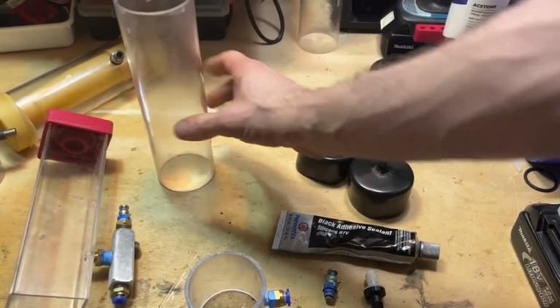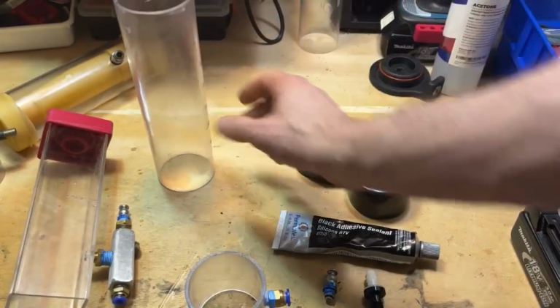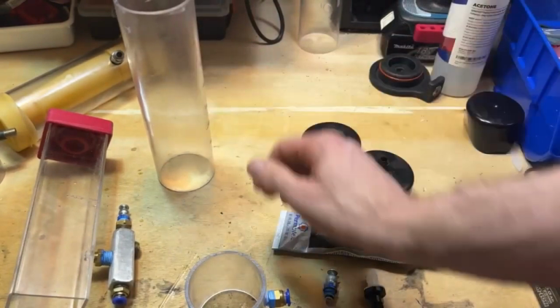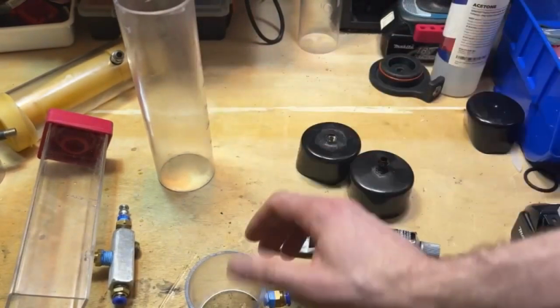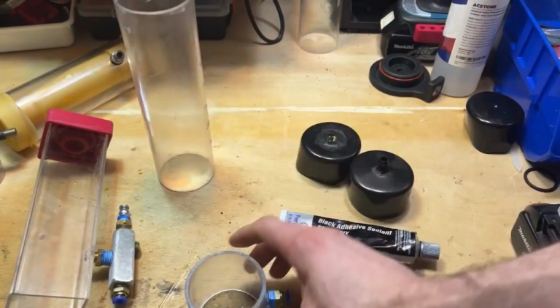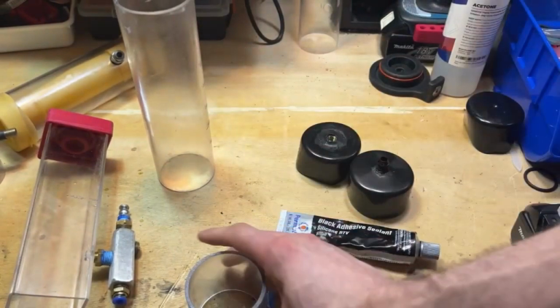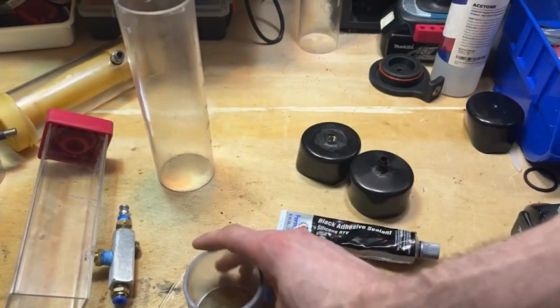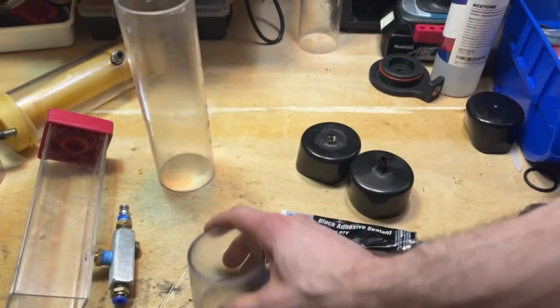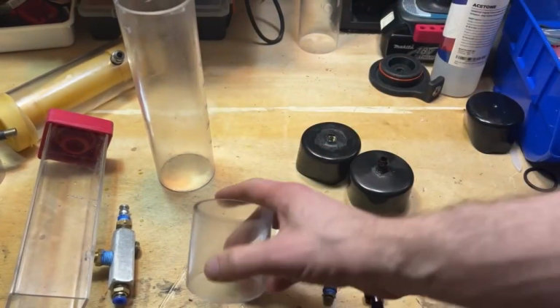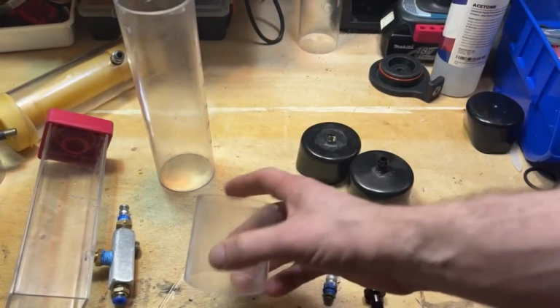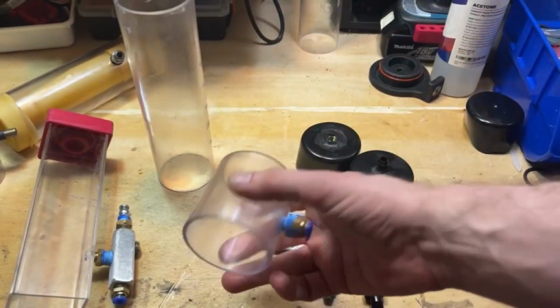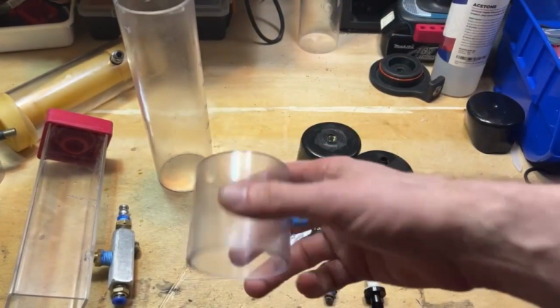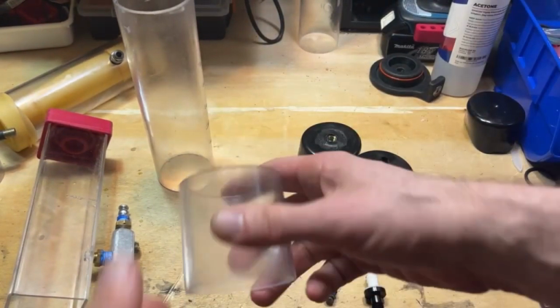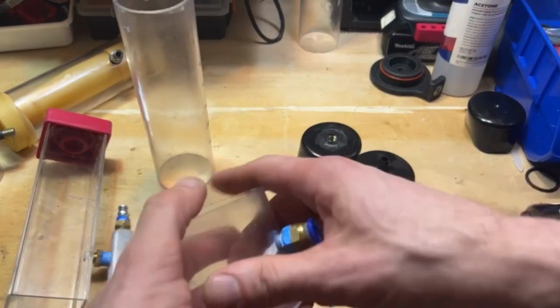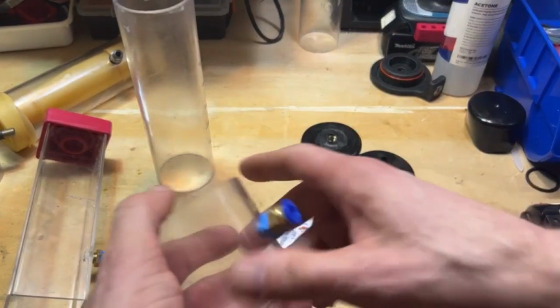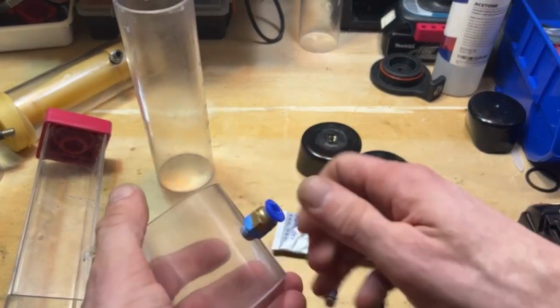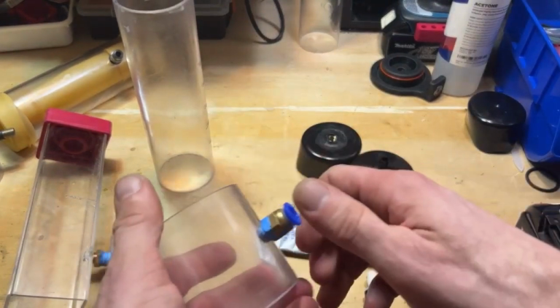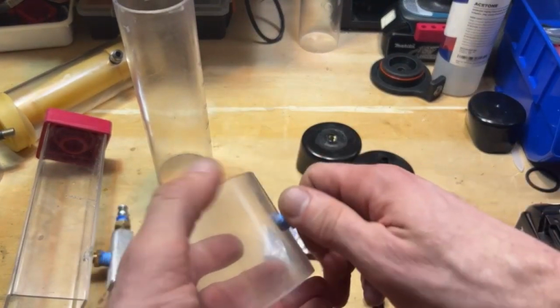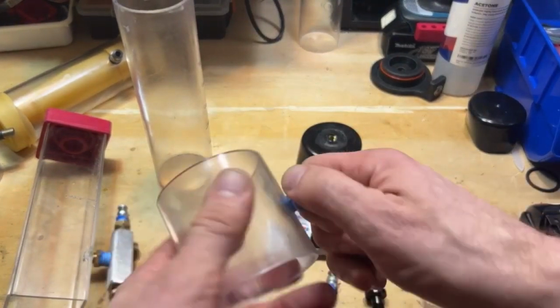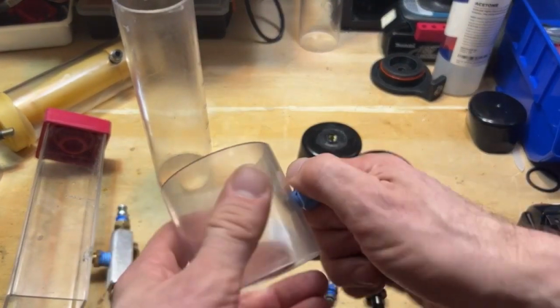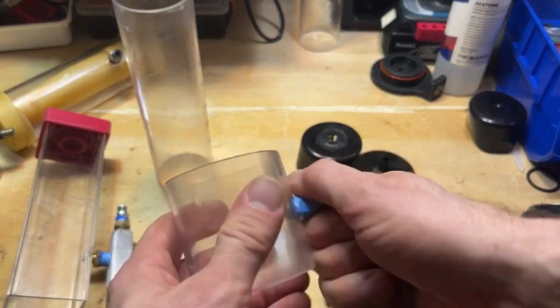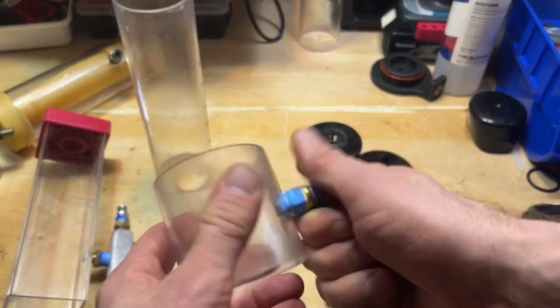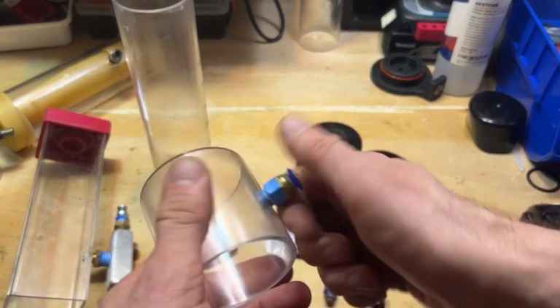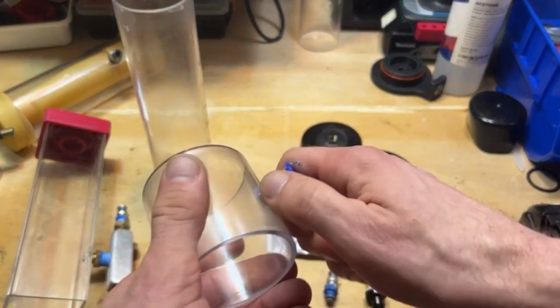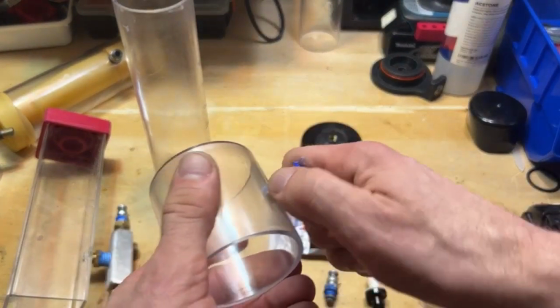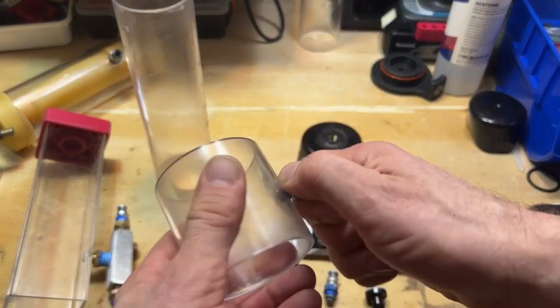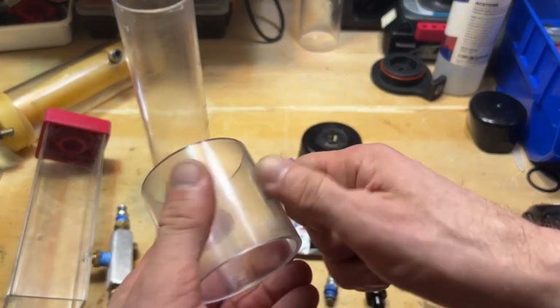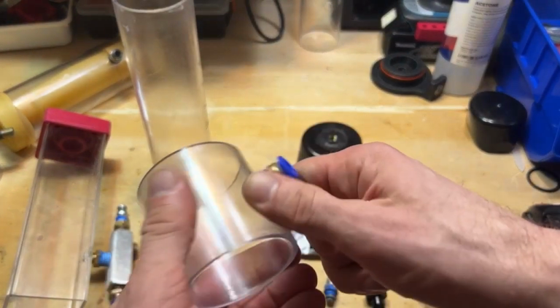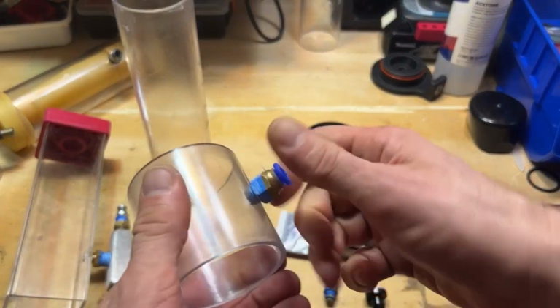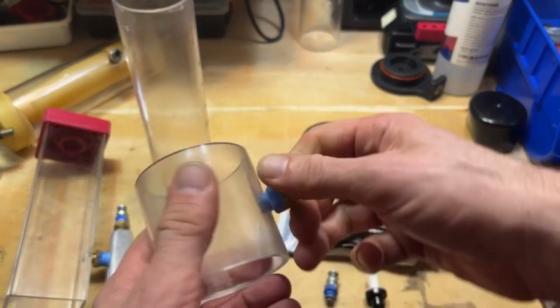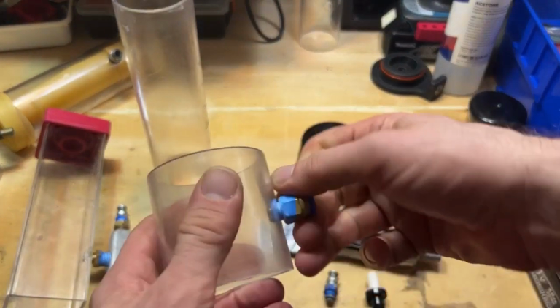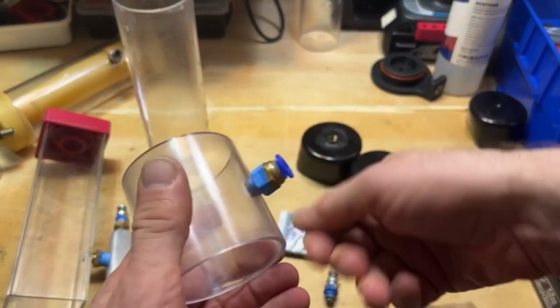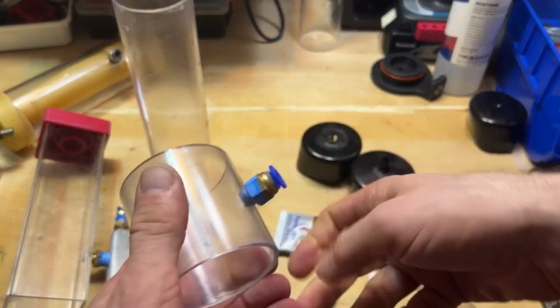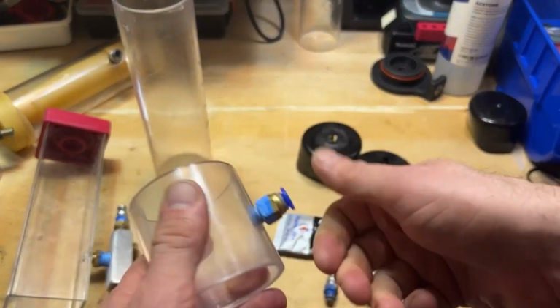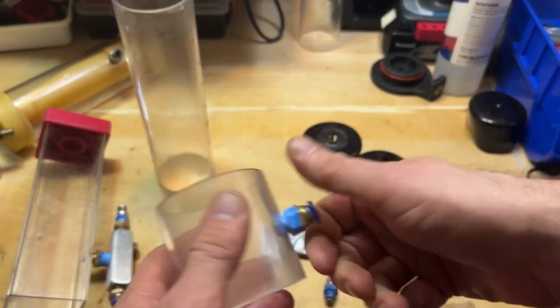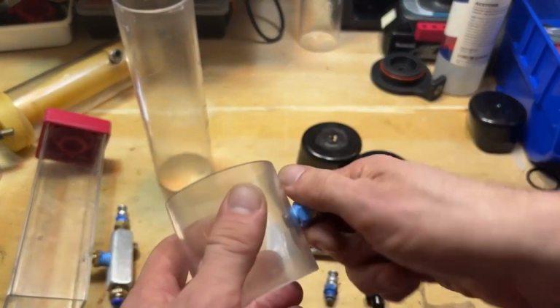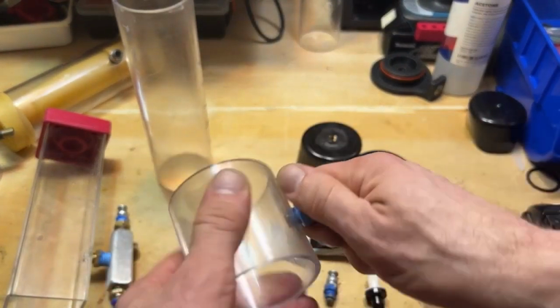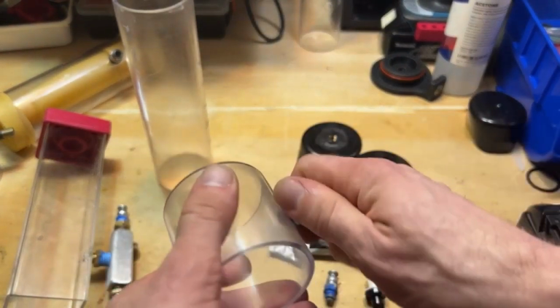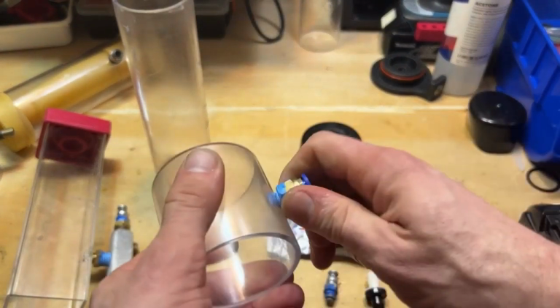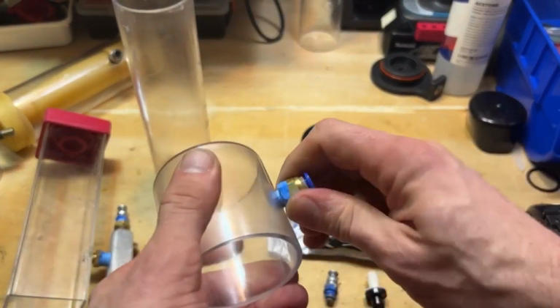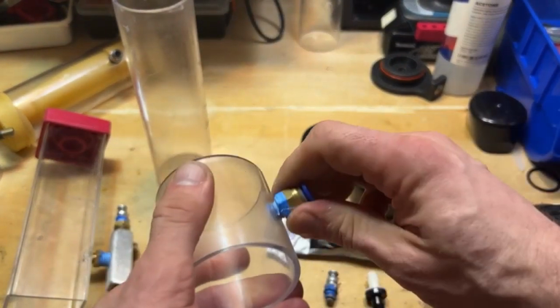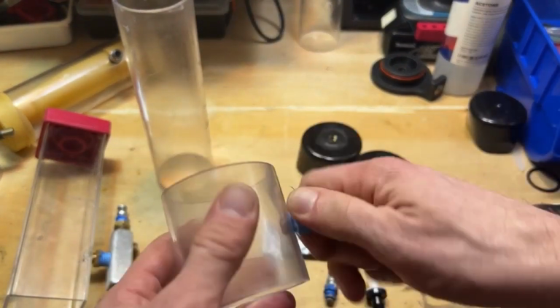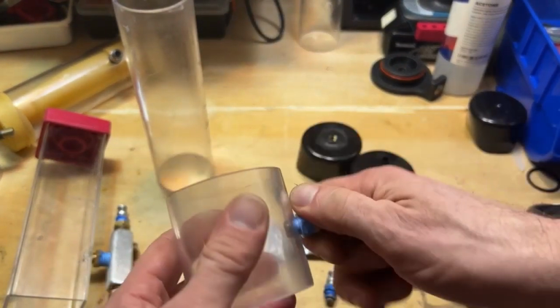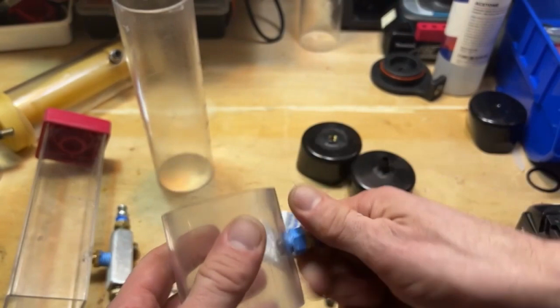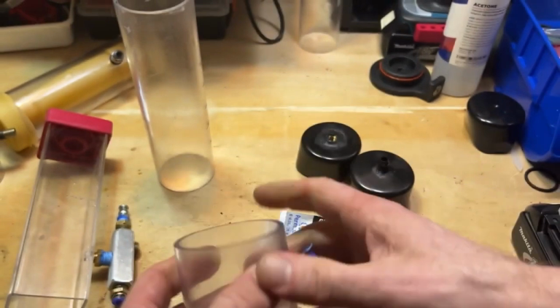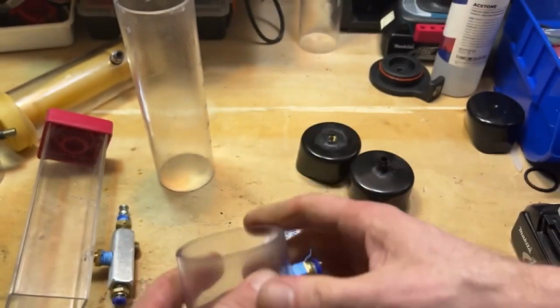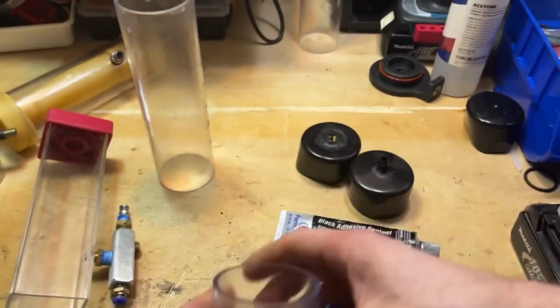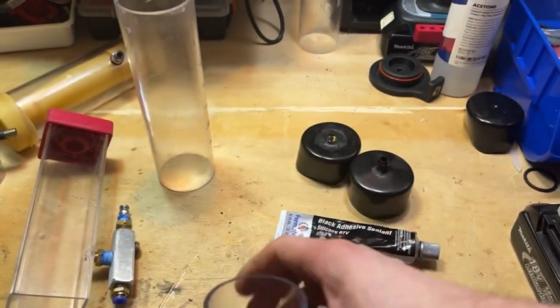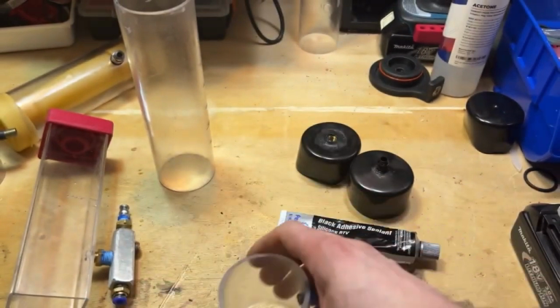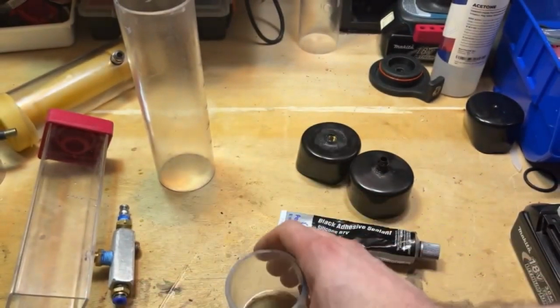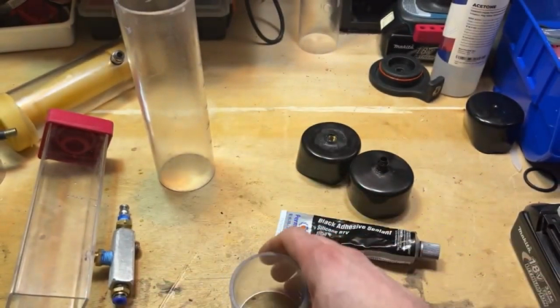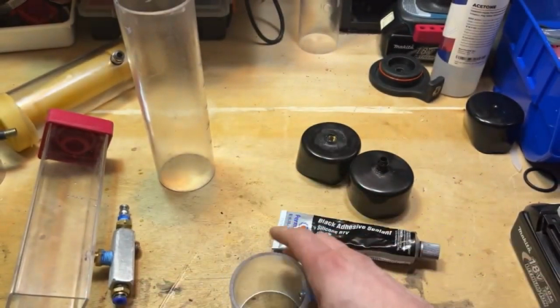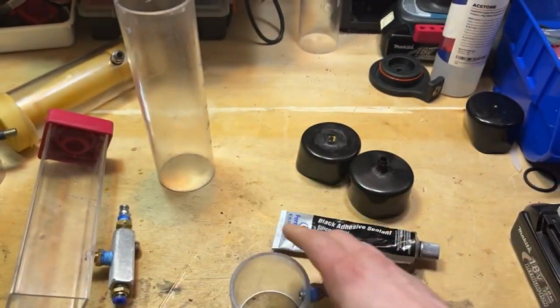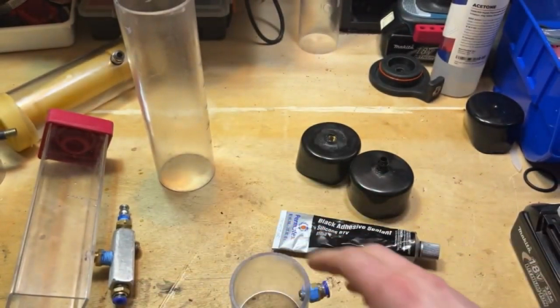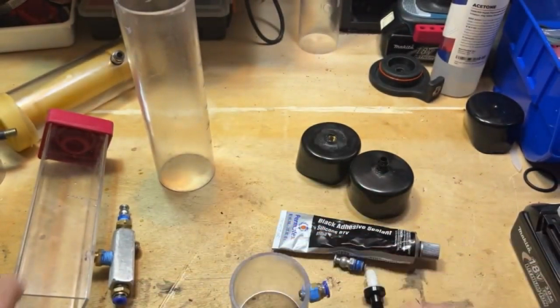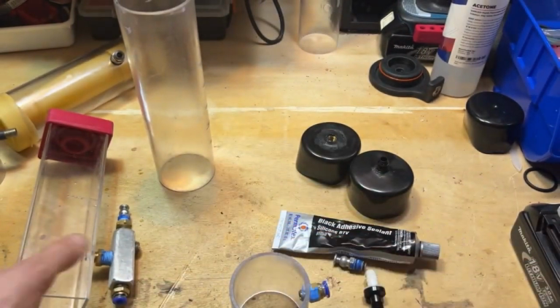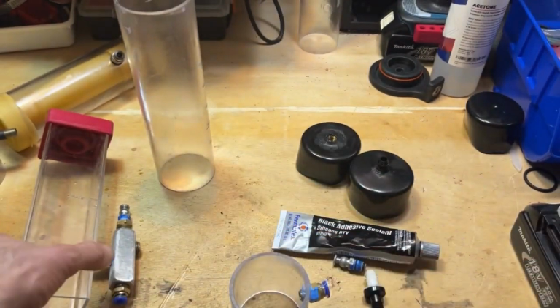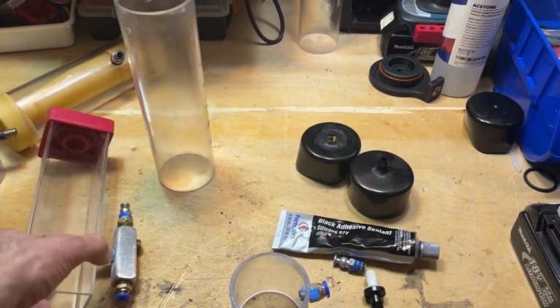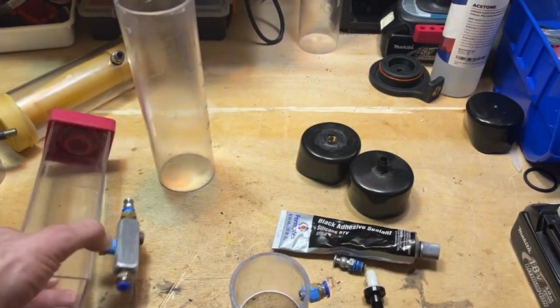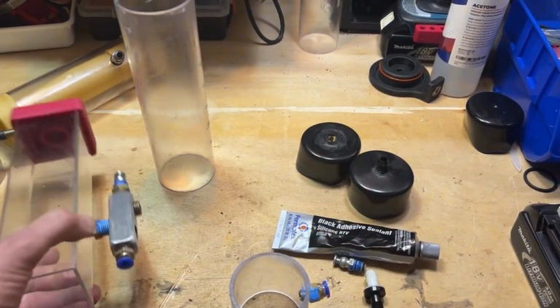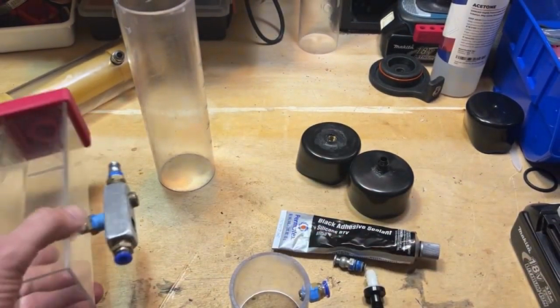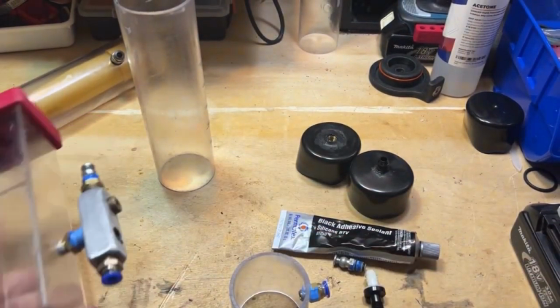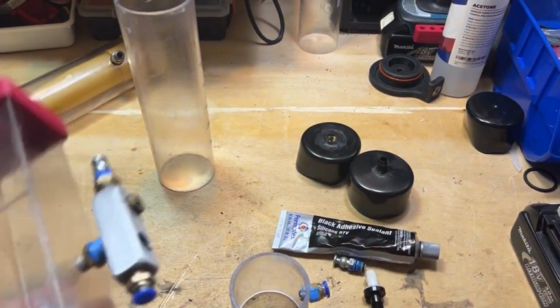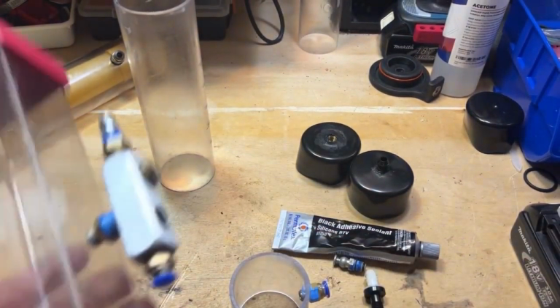I mostly use push connect fittings in the port, or a manifold which will have the in and out air valves and also function like a handle.